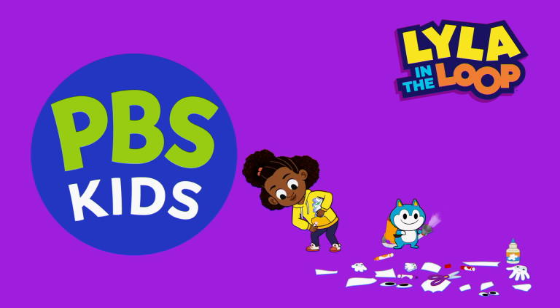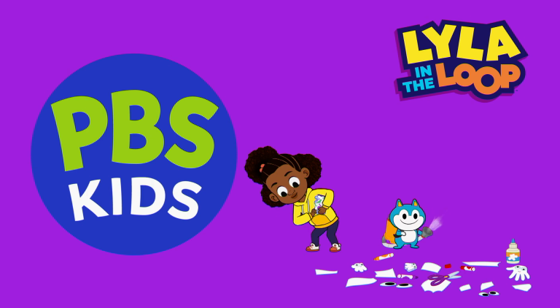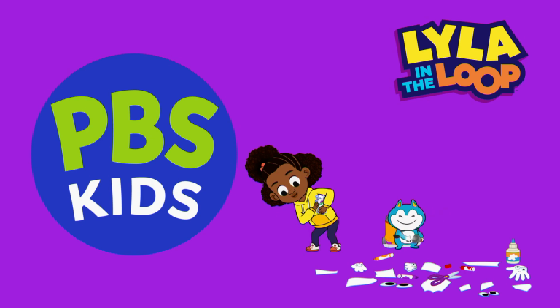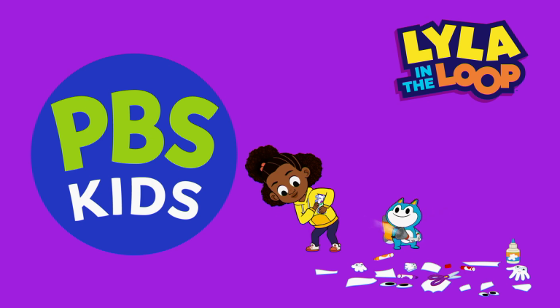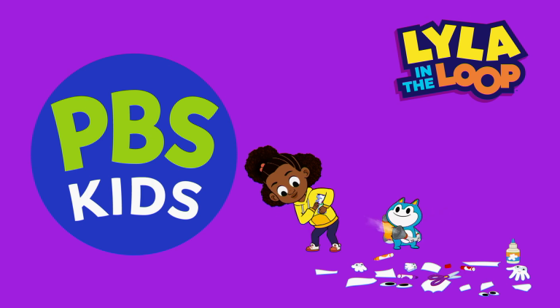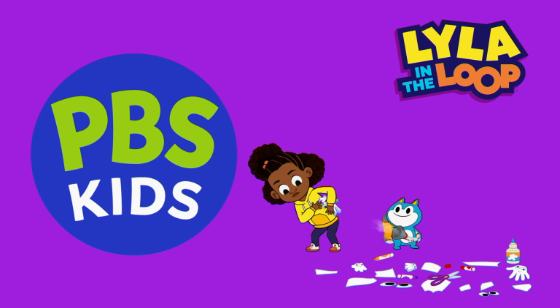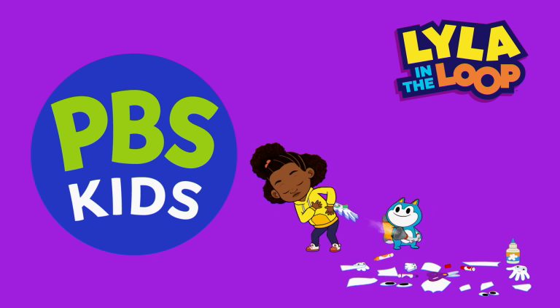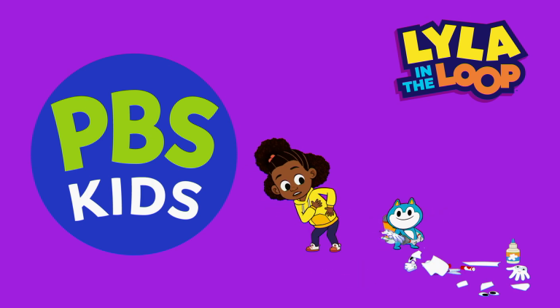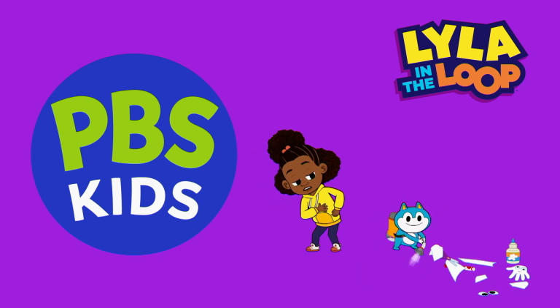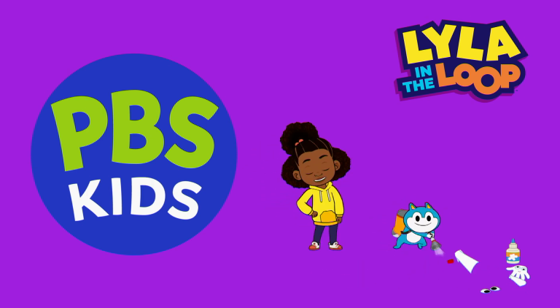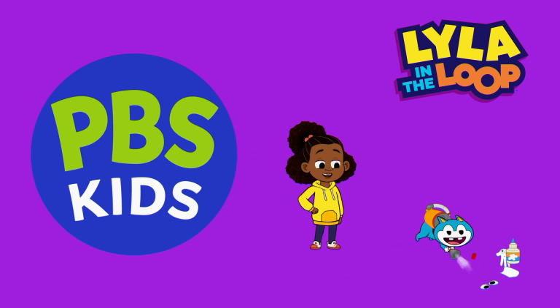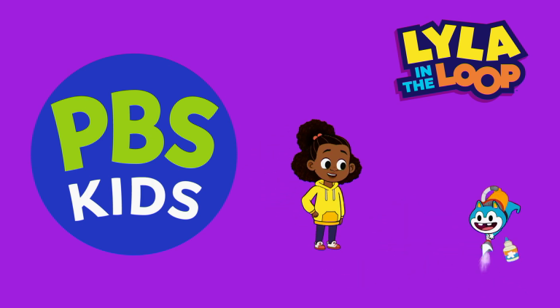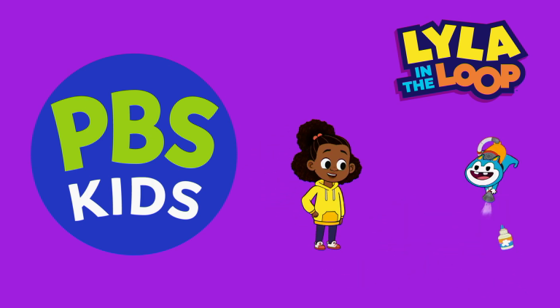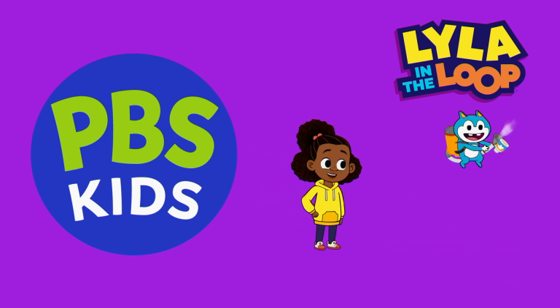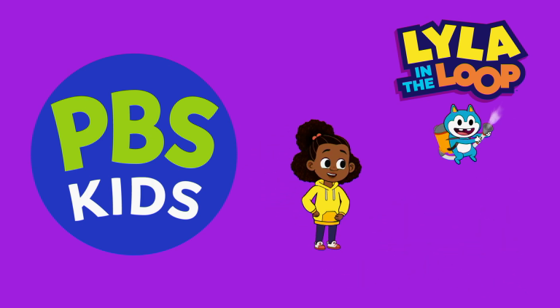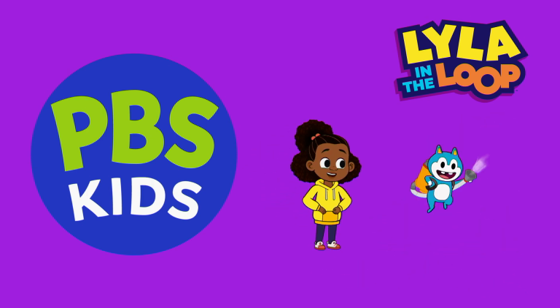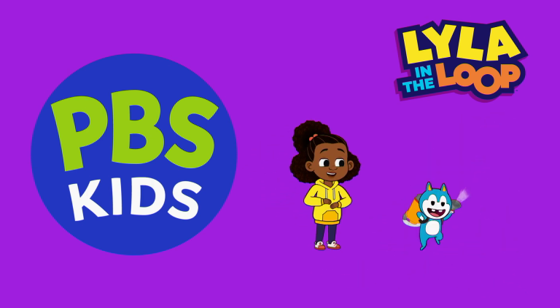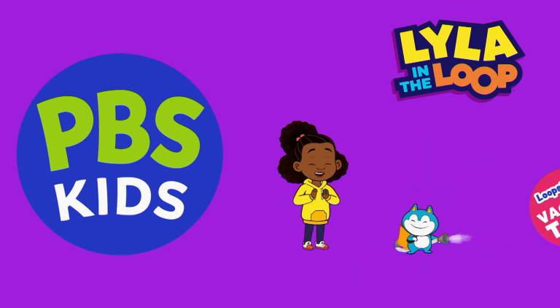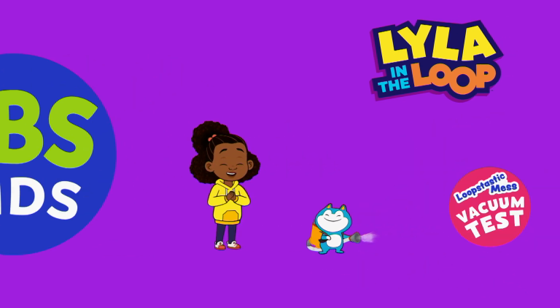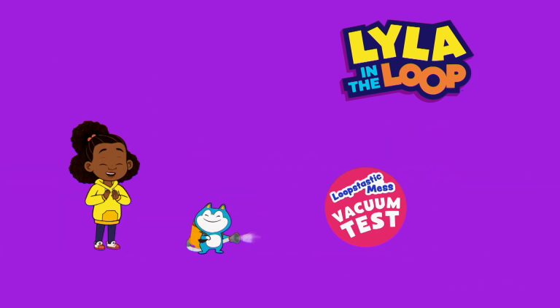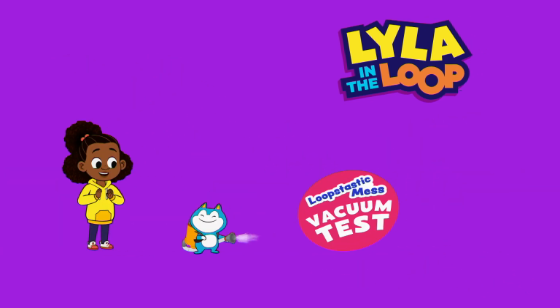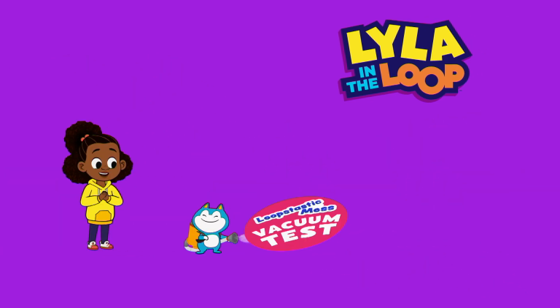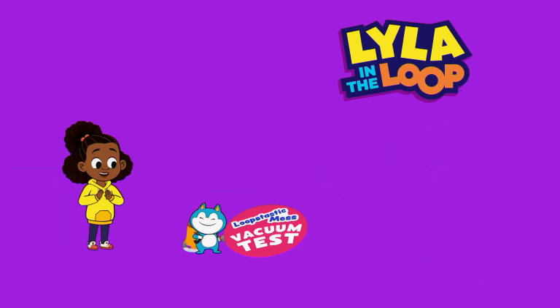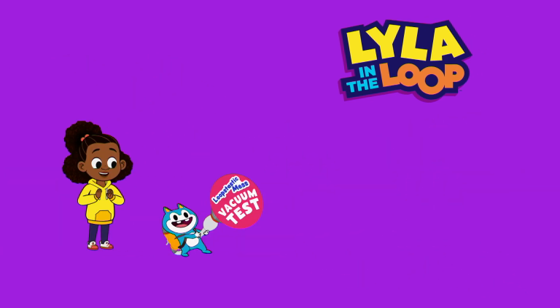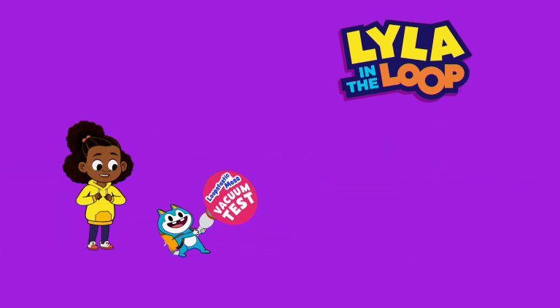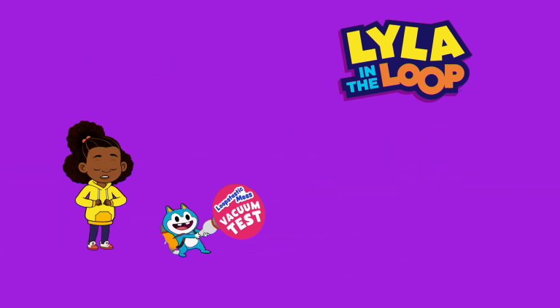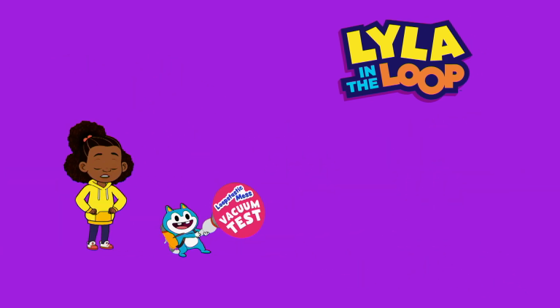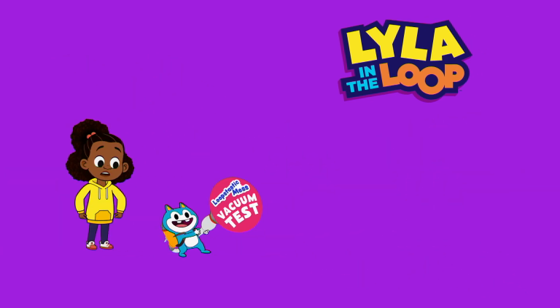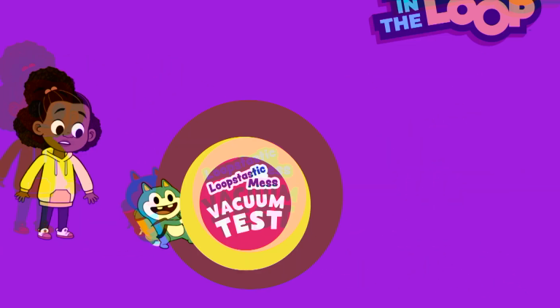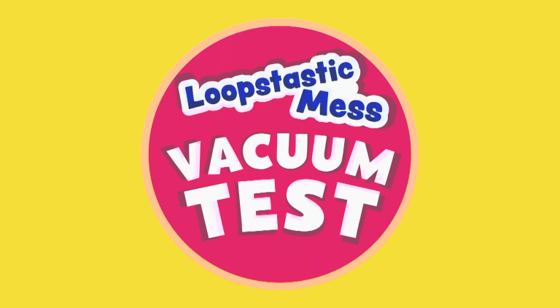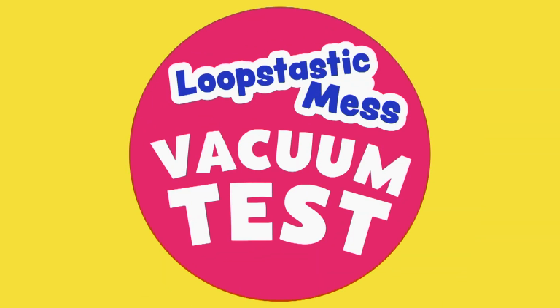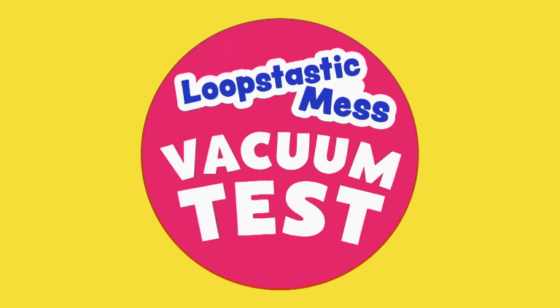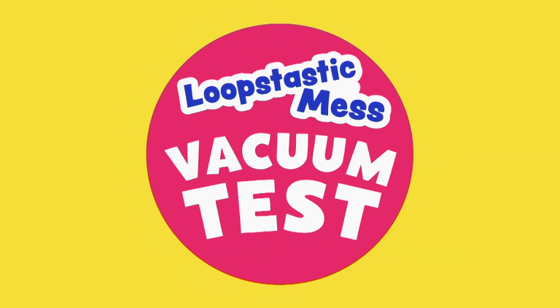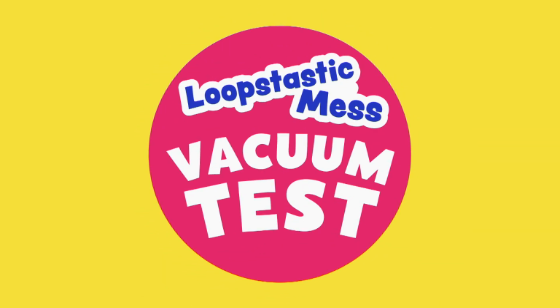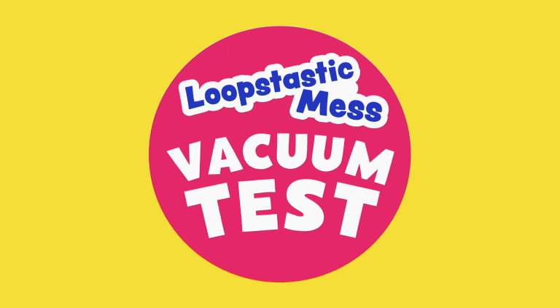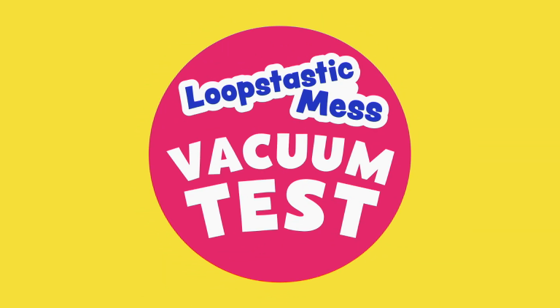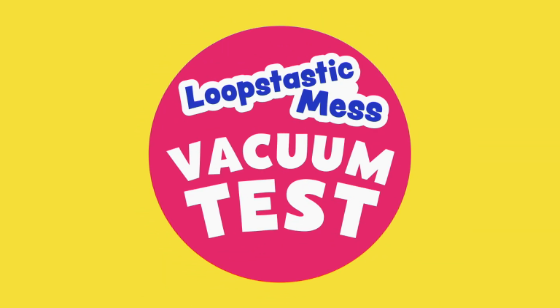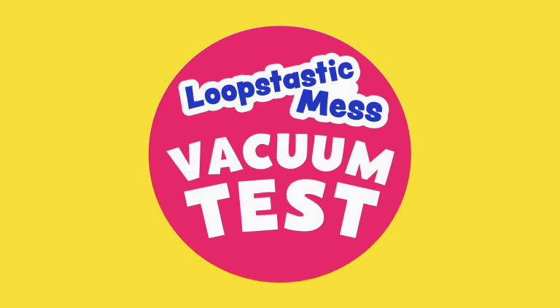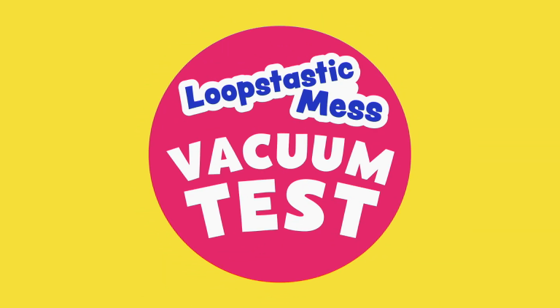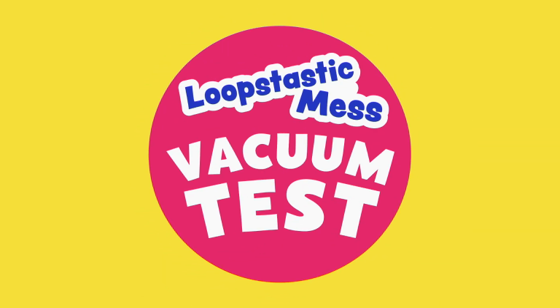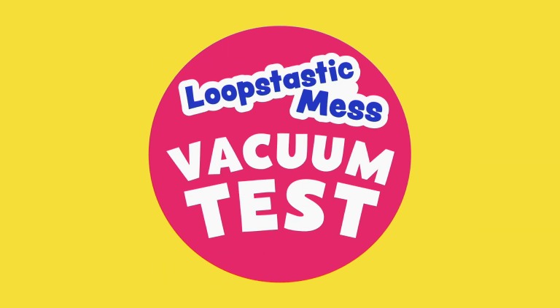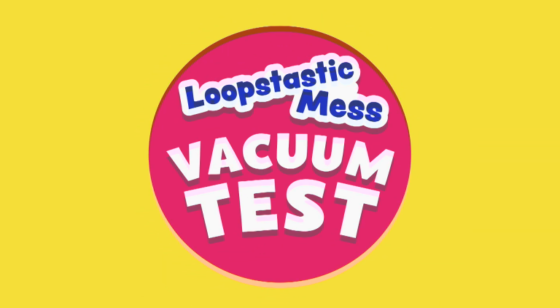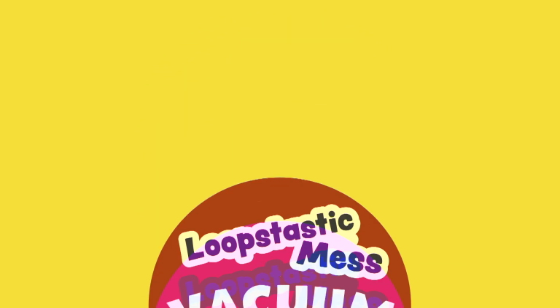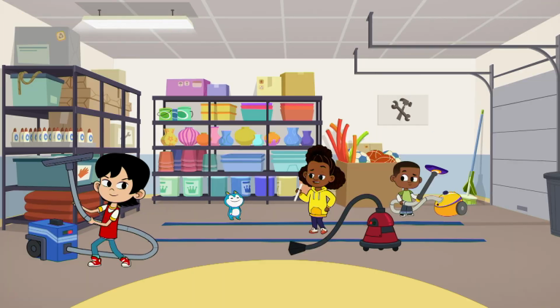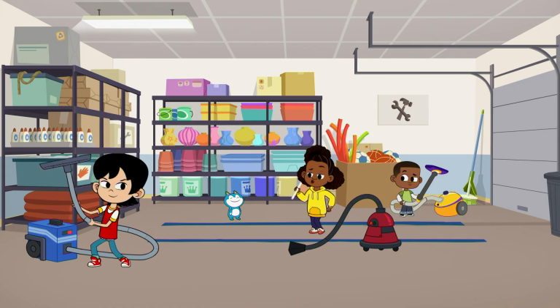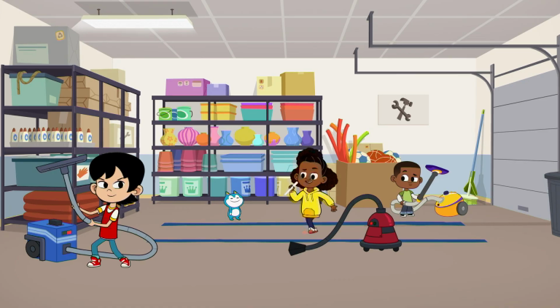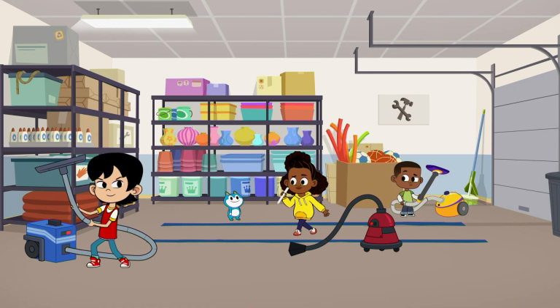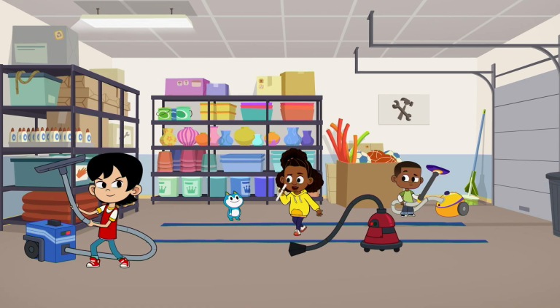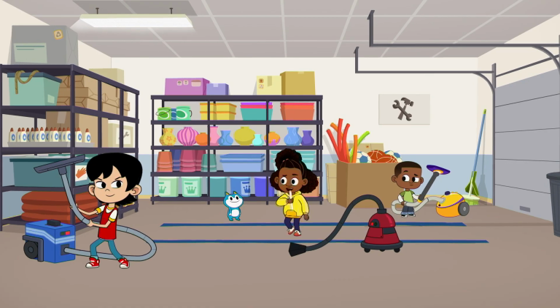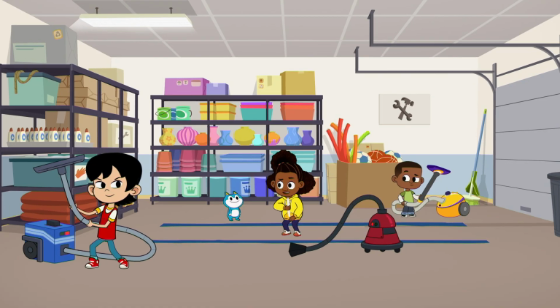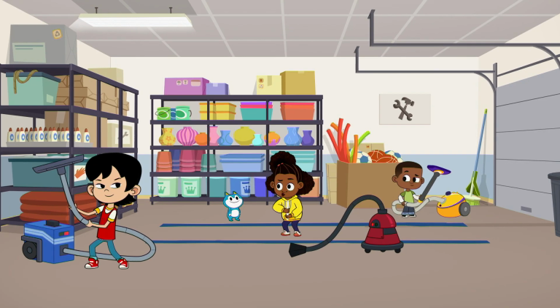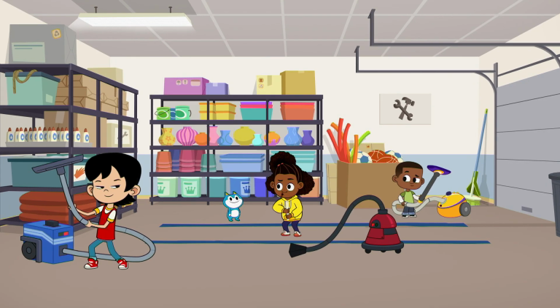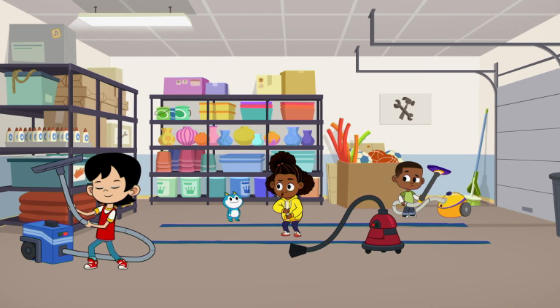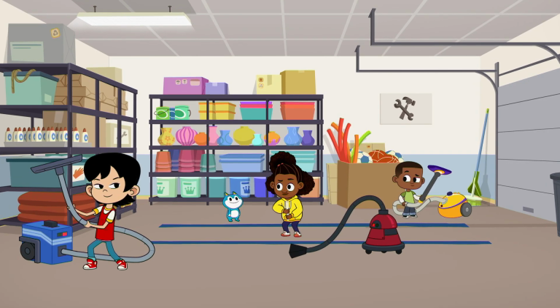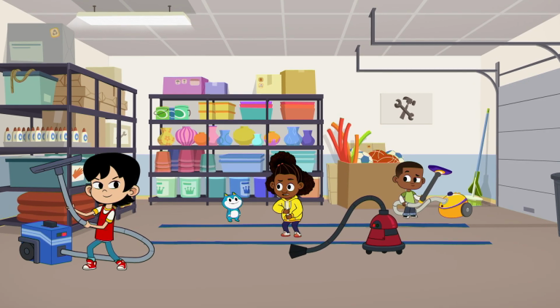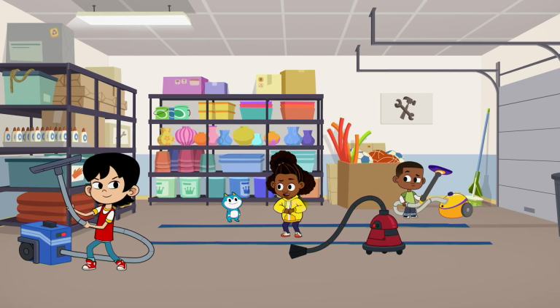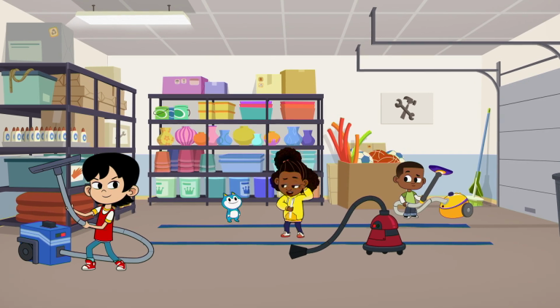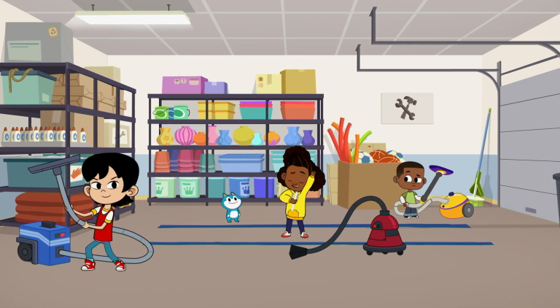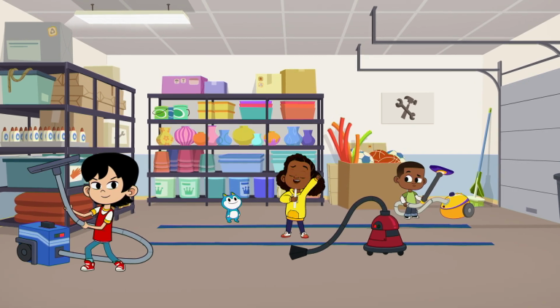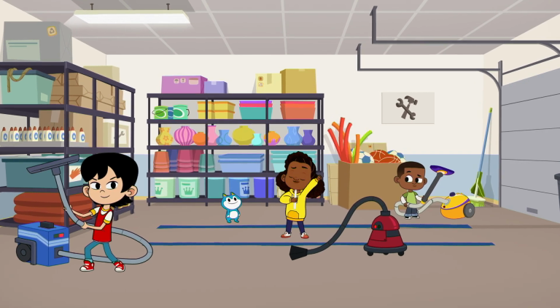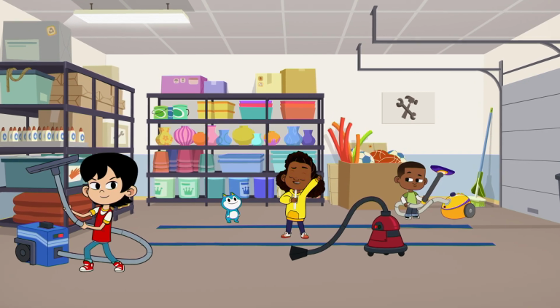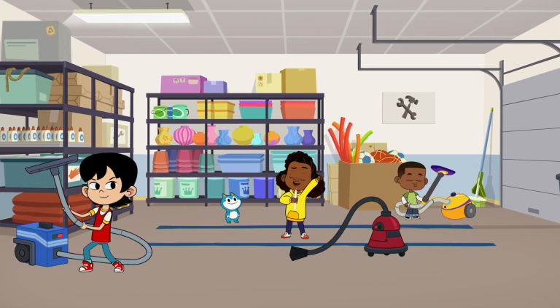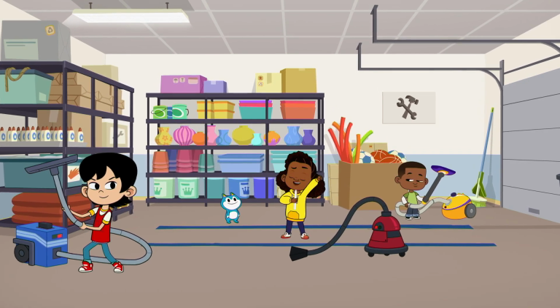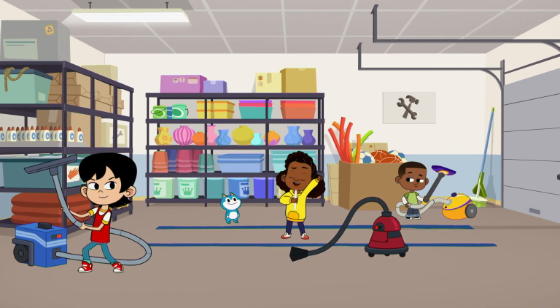PBS Kids presents Luke's Tastic Mess Vacuum Test. Welcome to the Back Room Vacuum Arena!